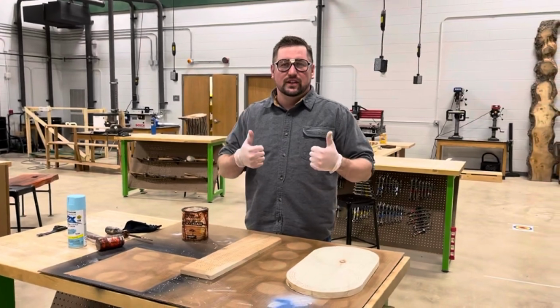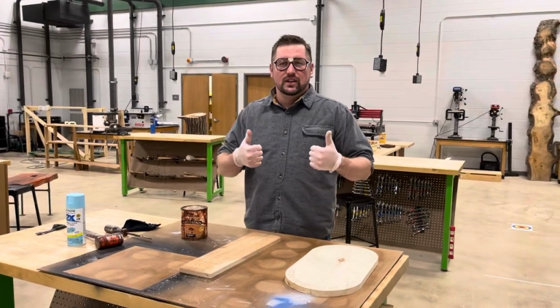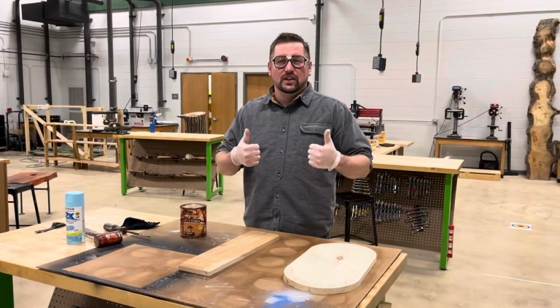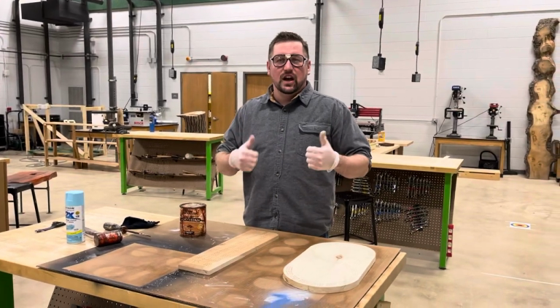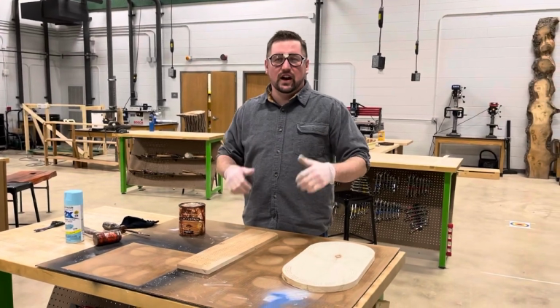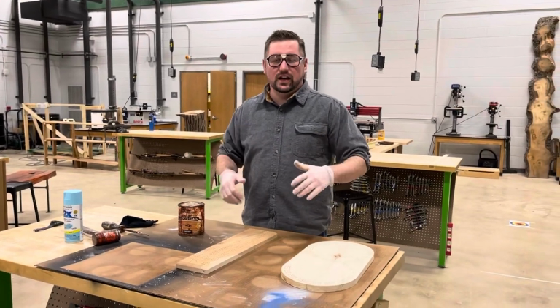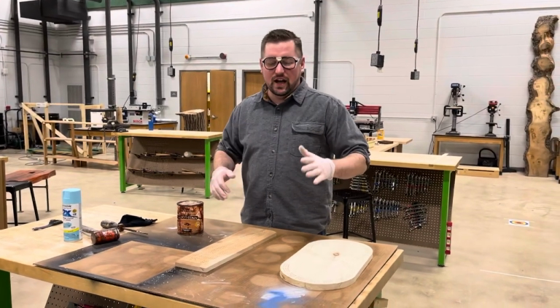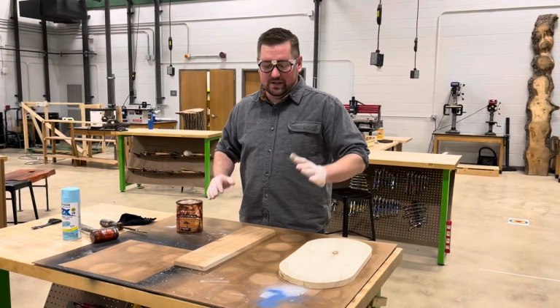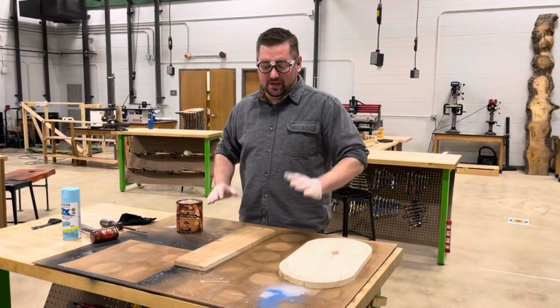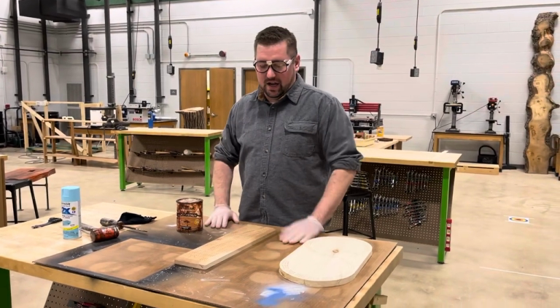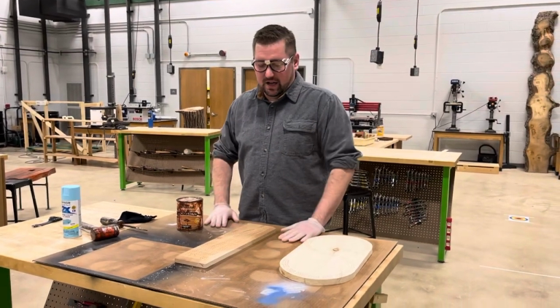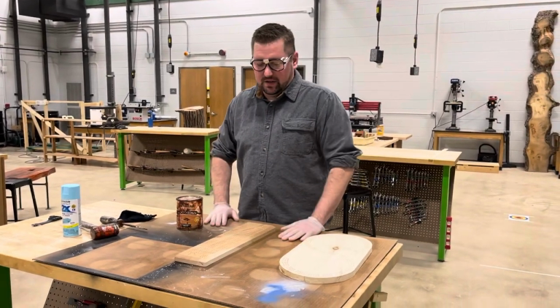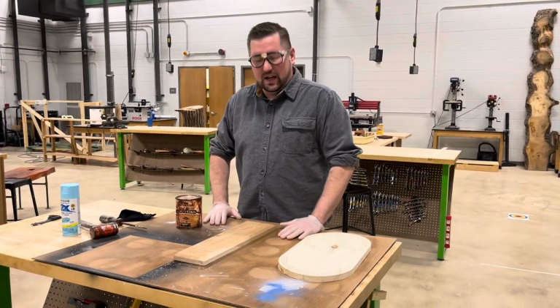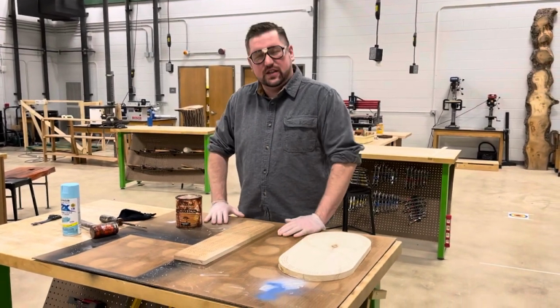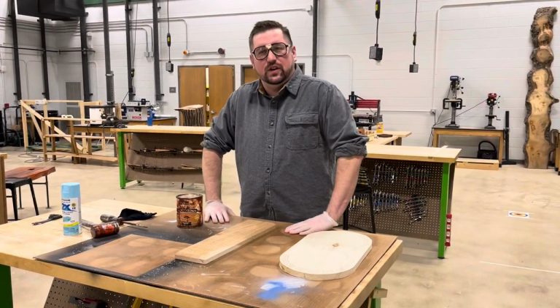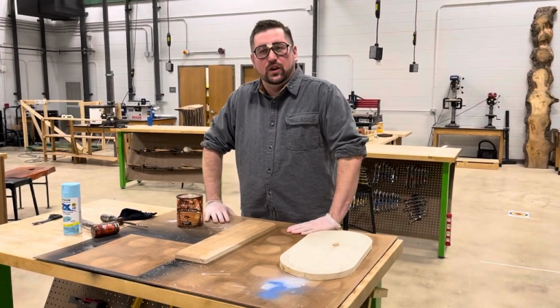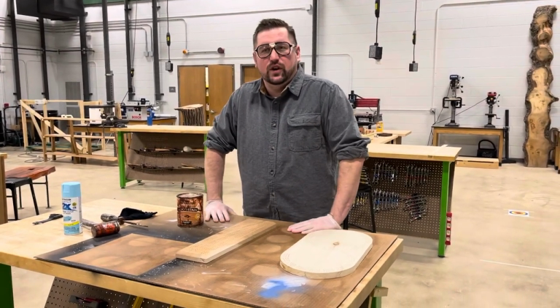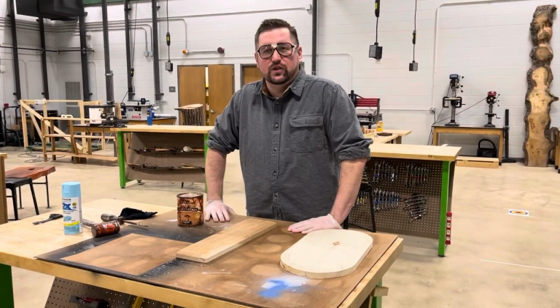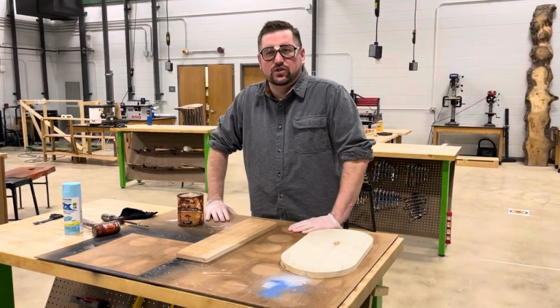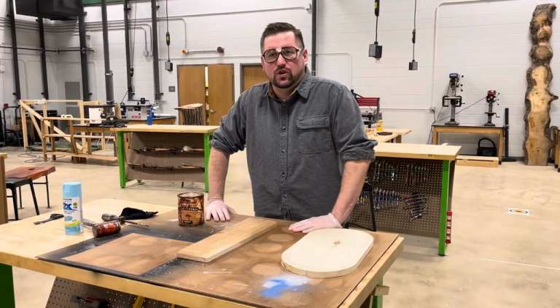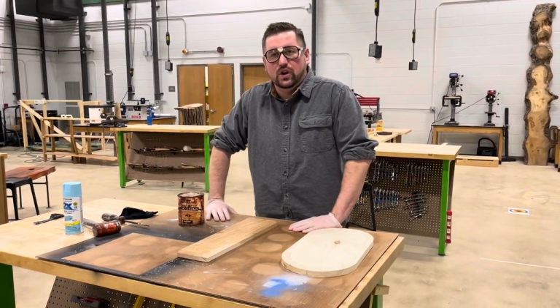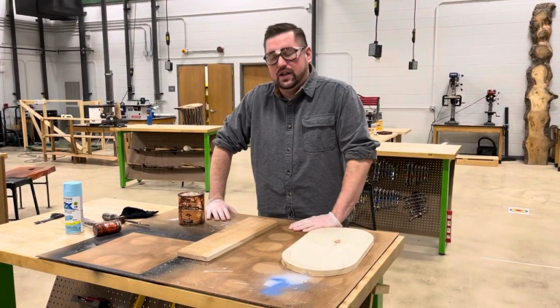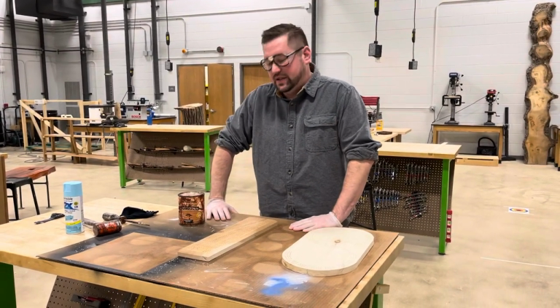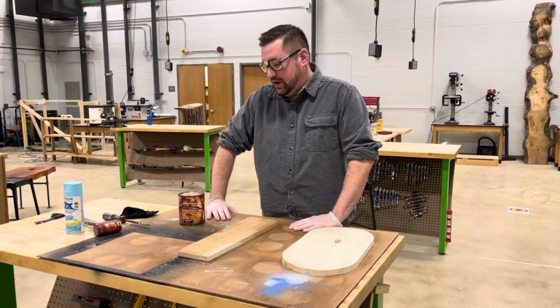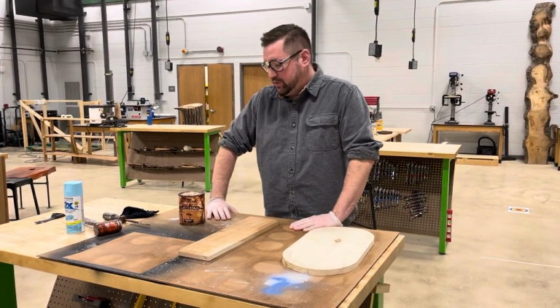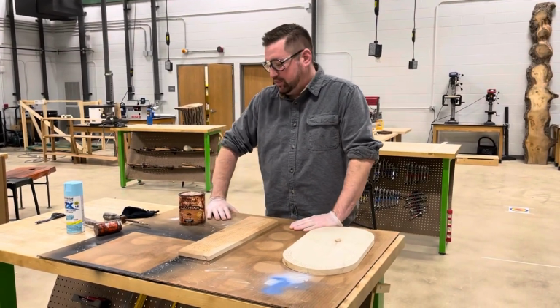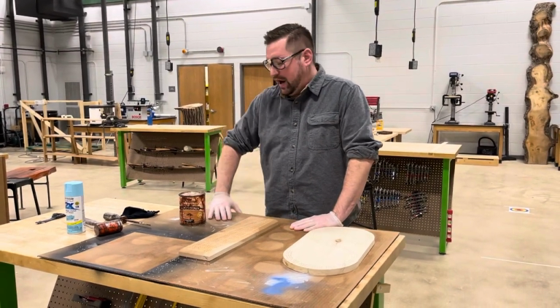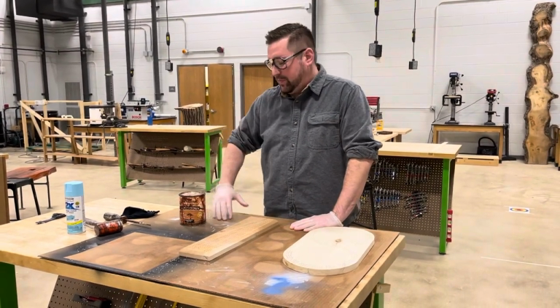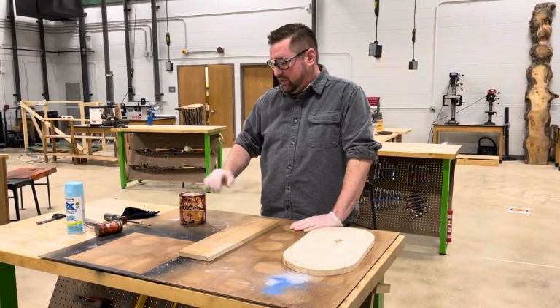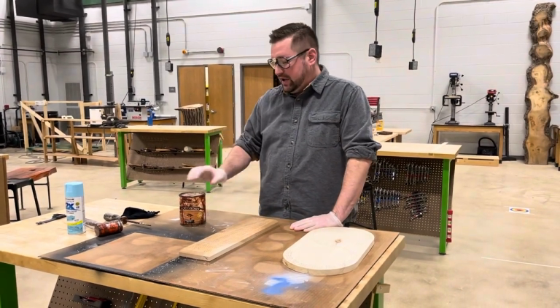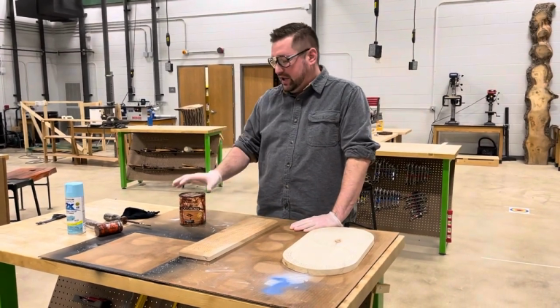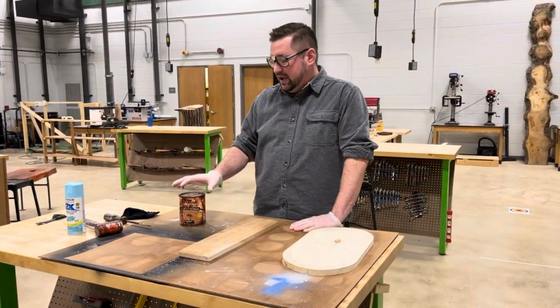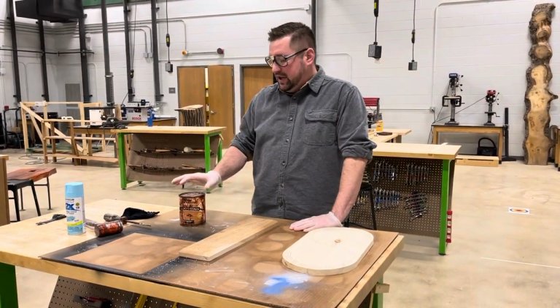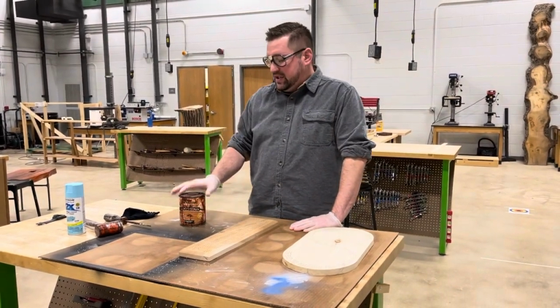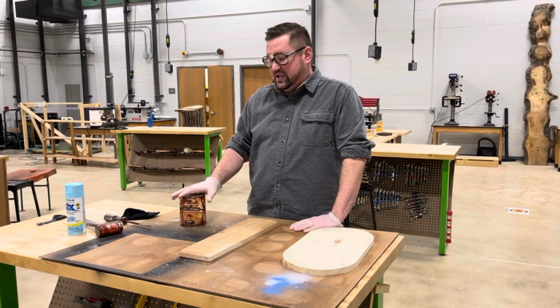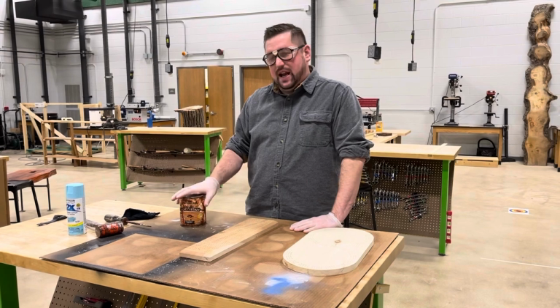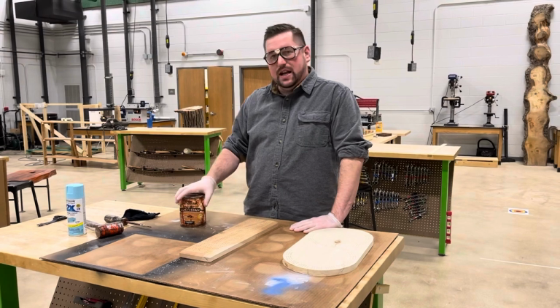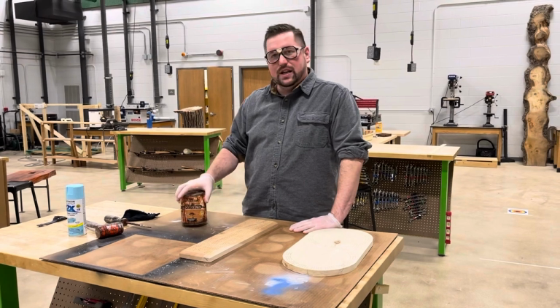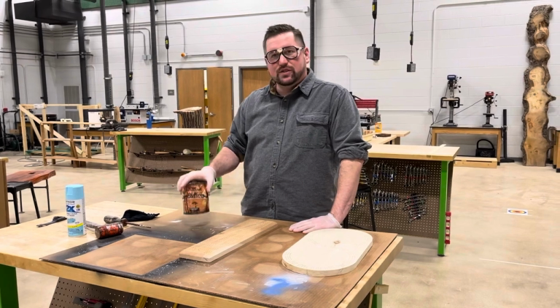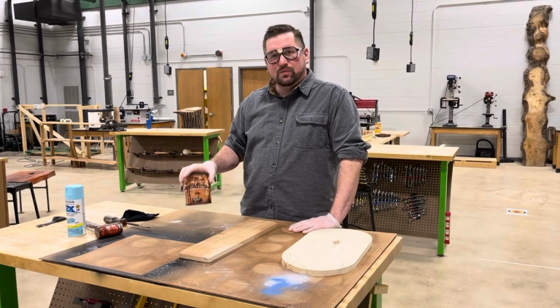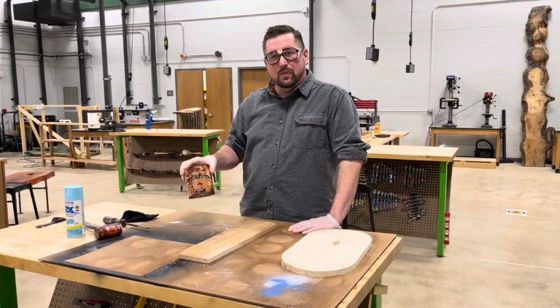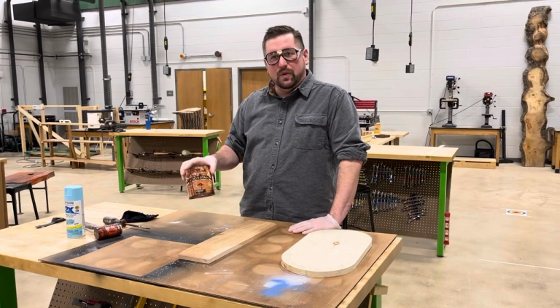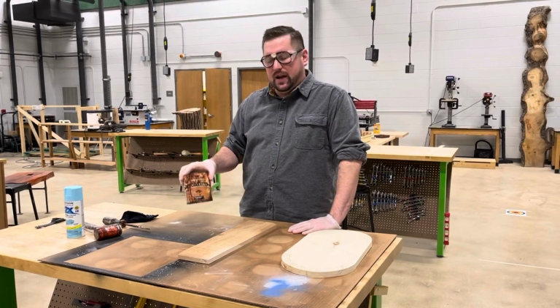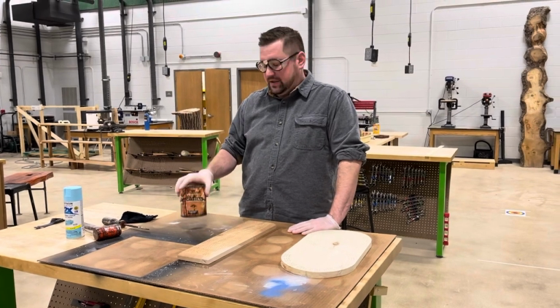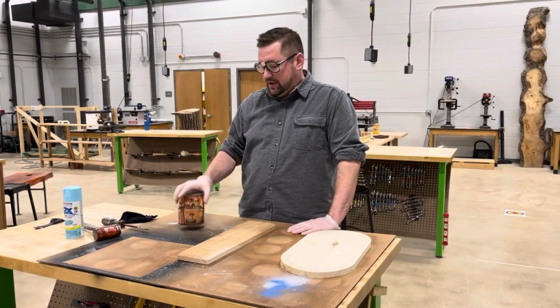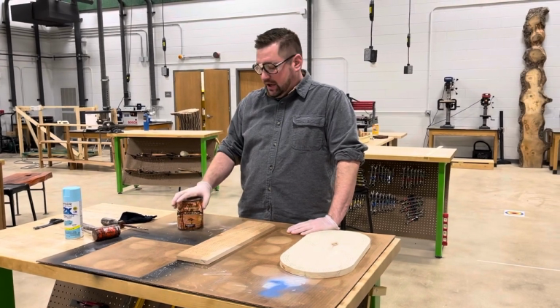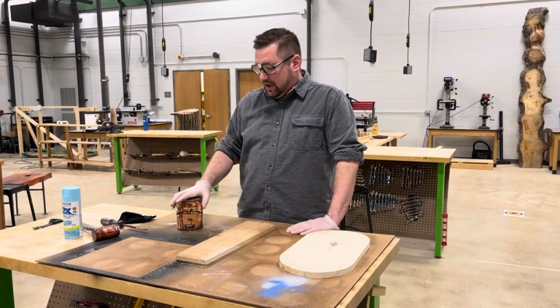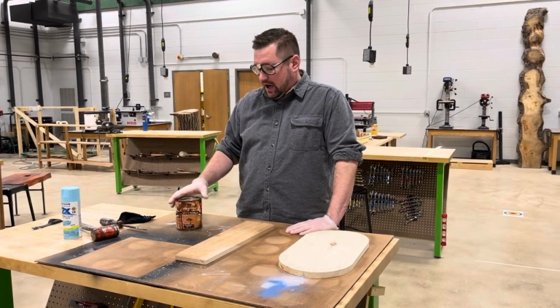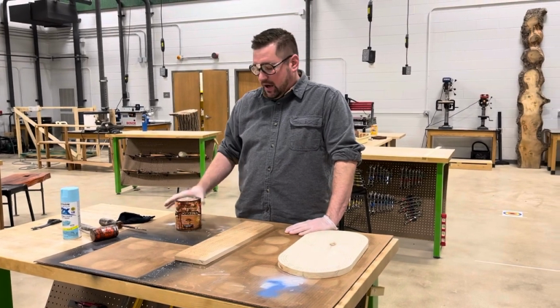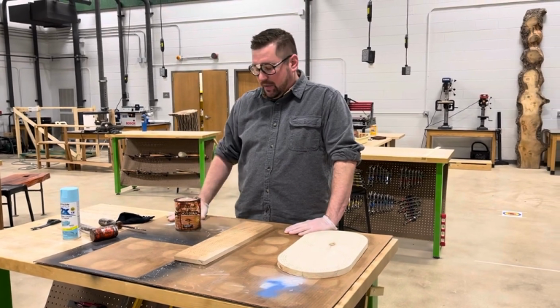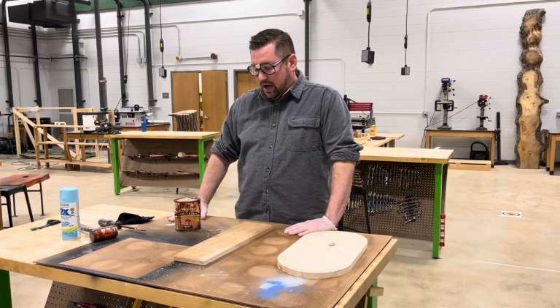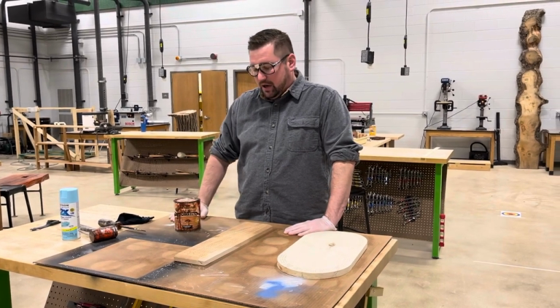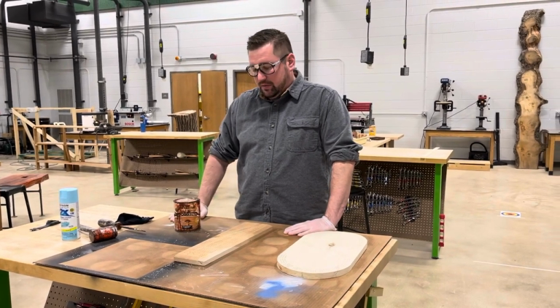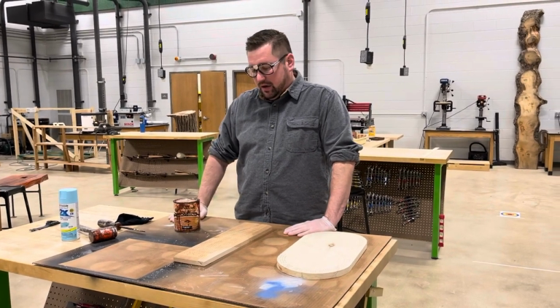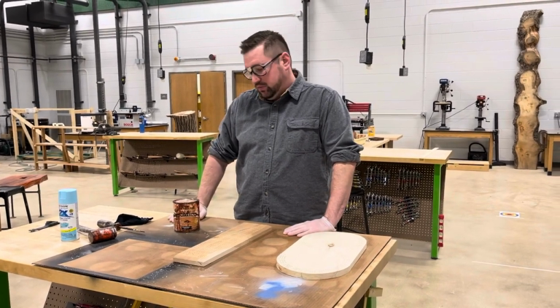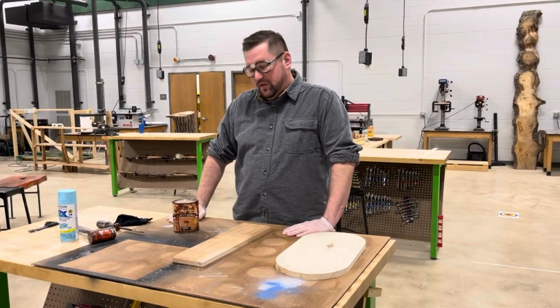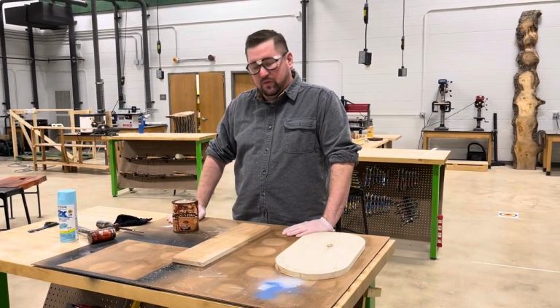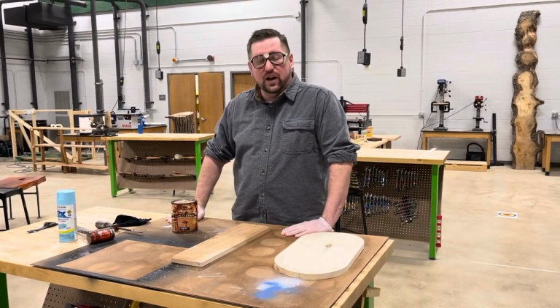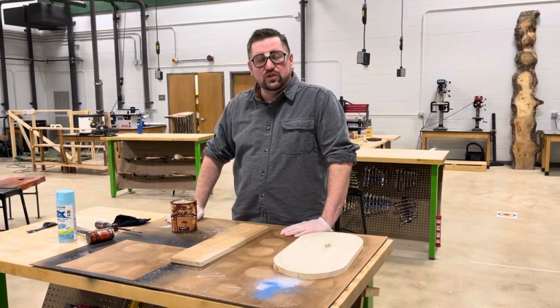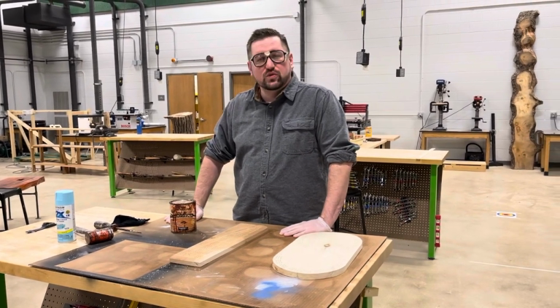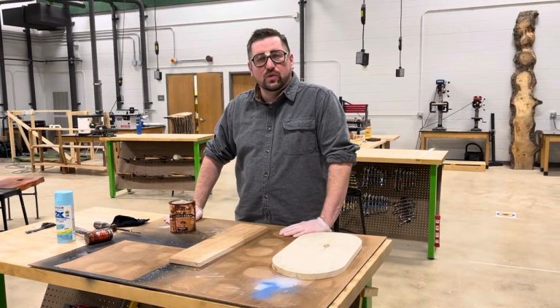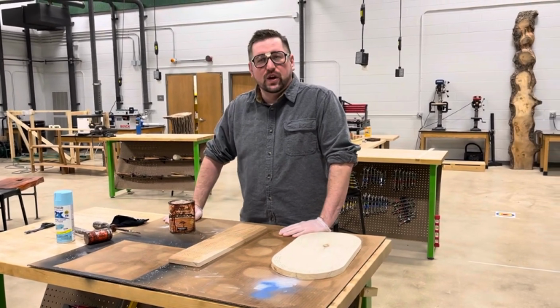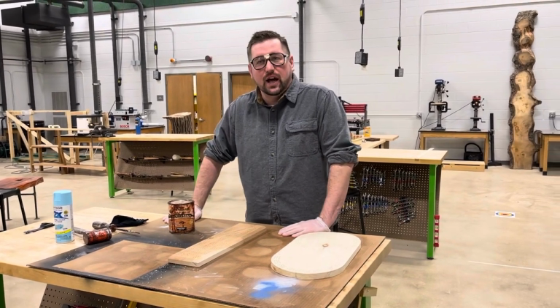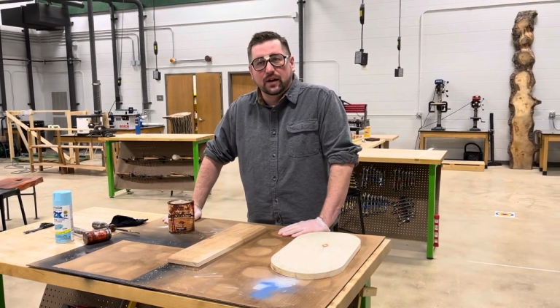All right guys, this video is to show you how to properly stain and spray paint whatever projects we're working on.